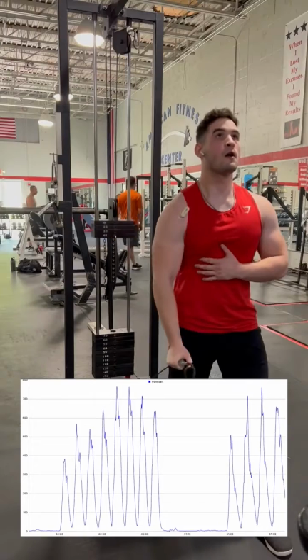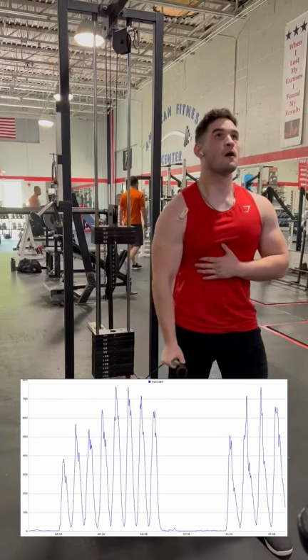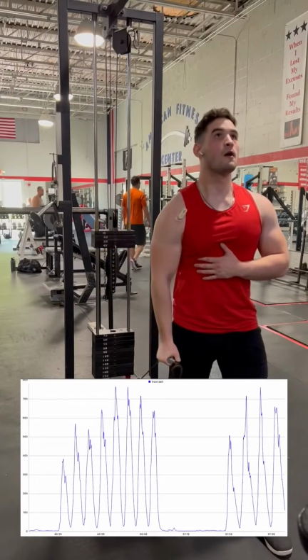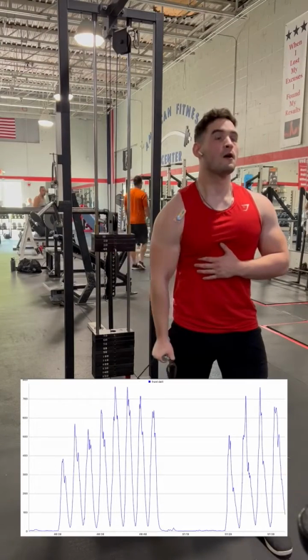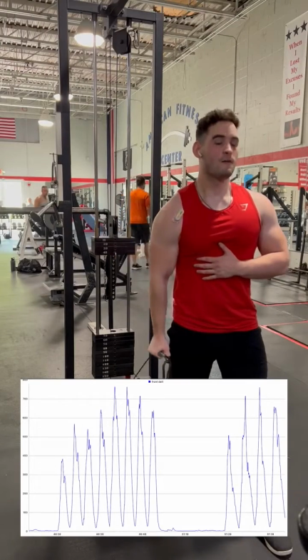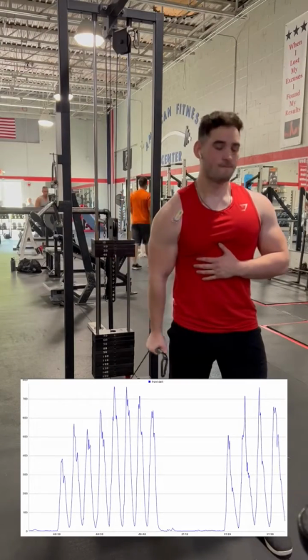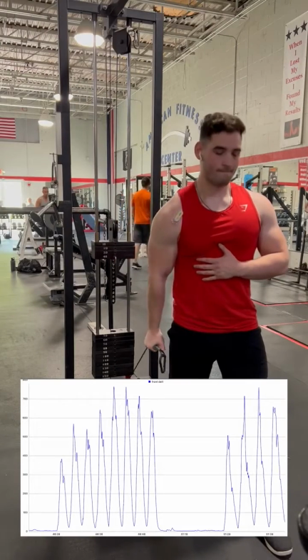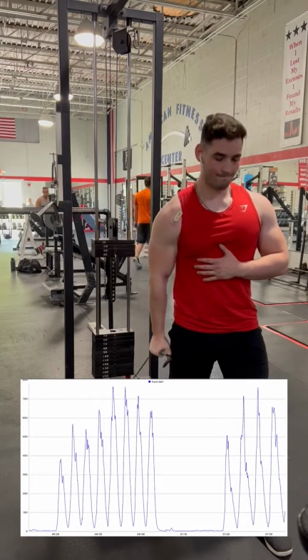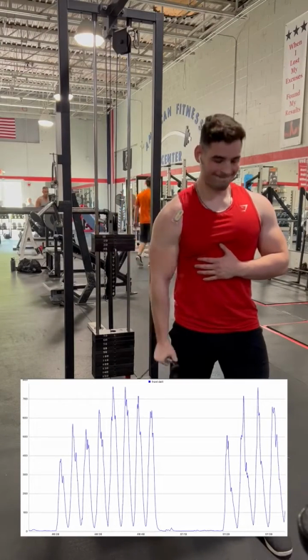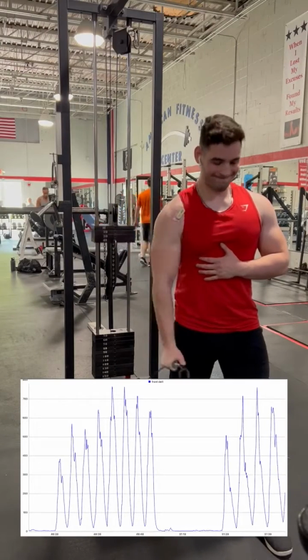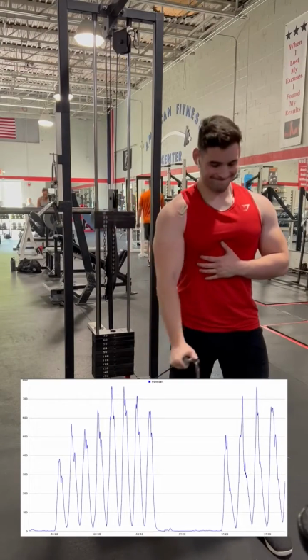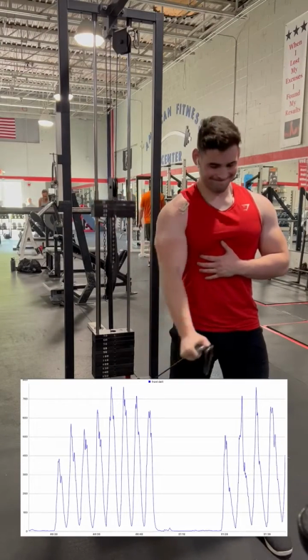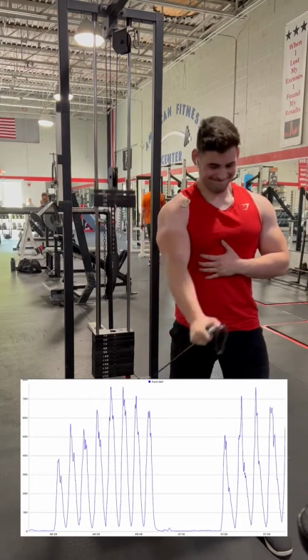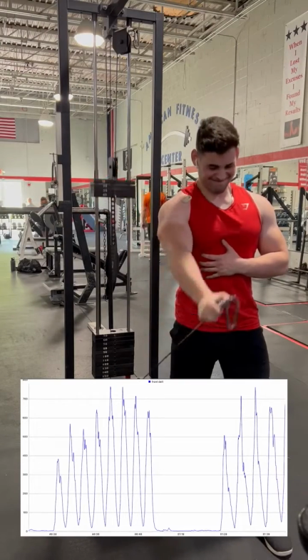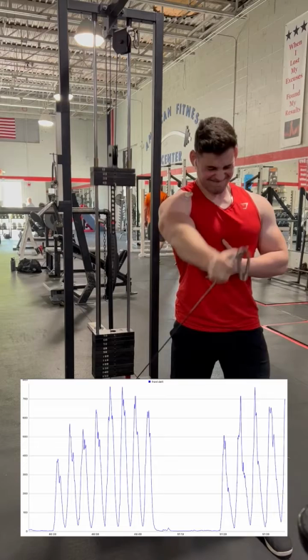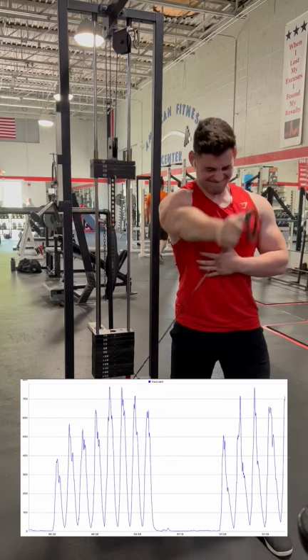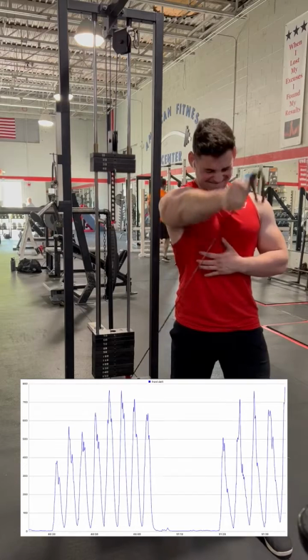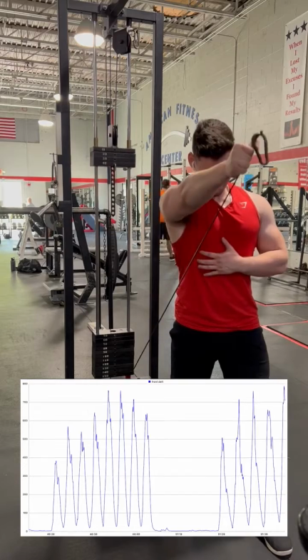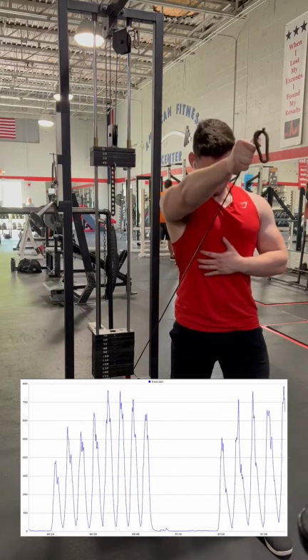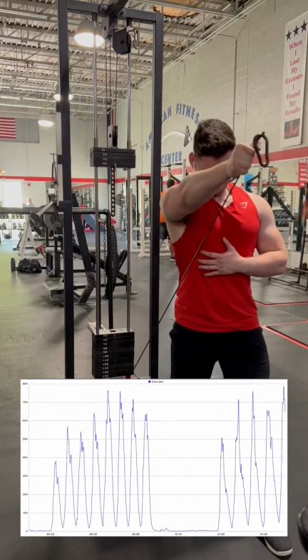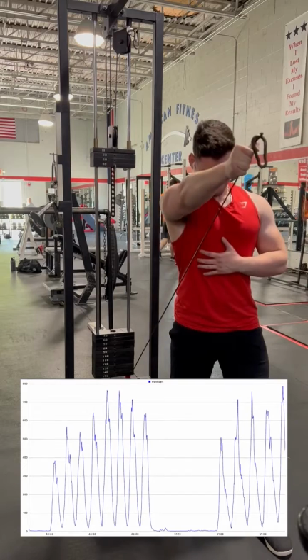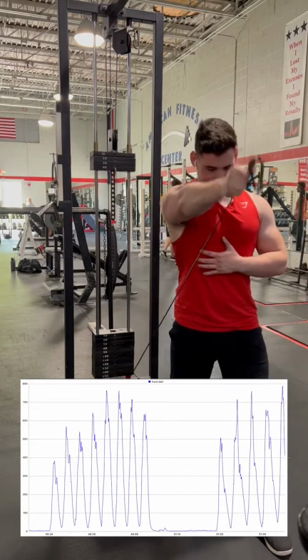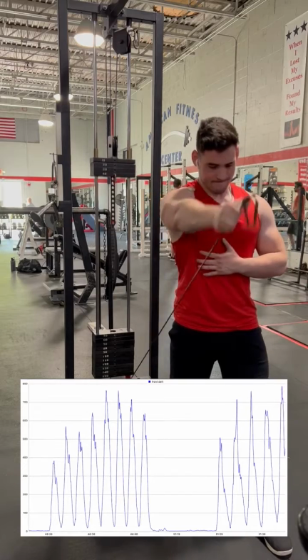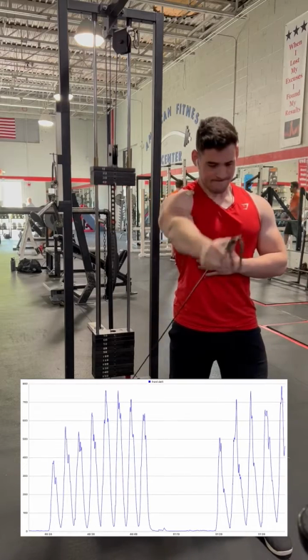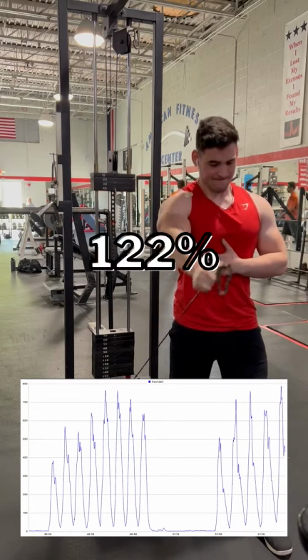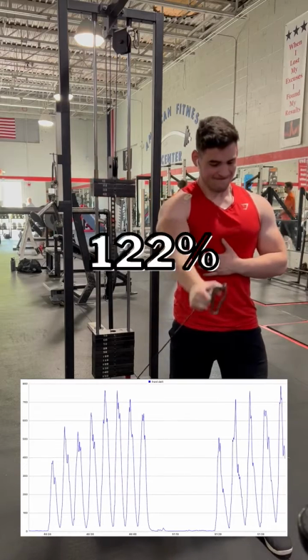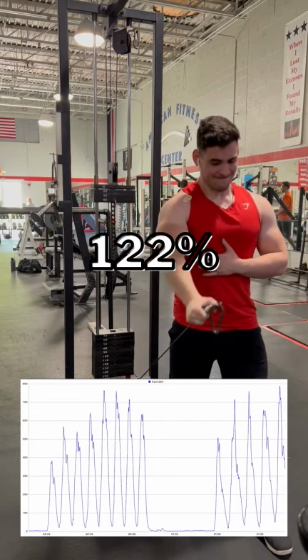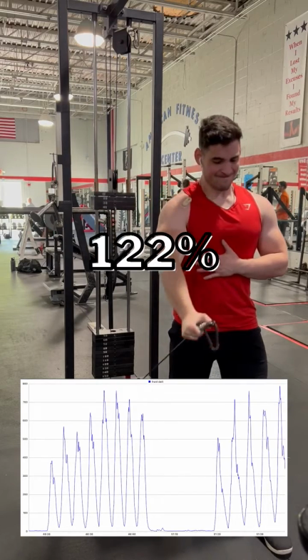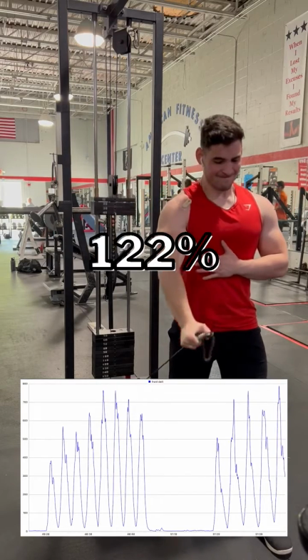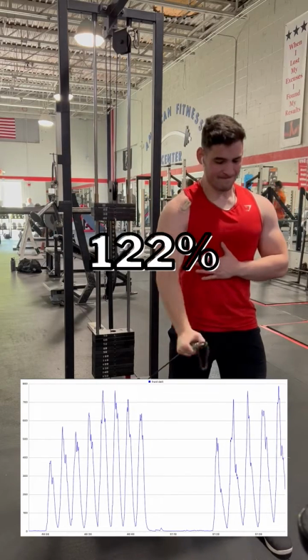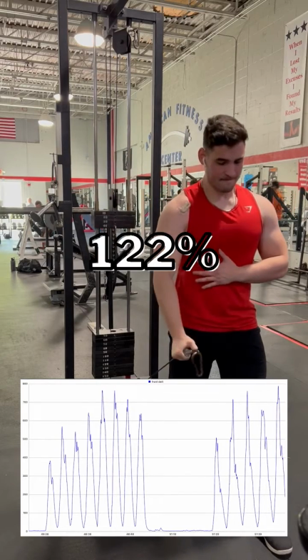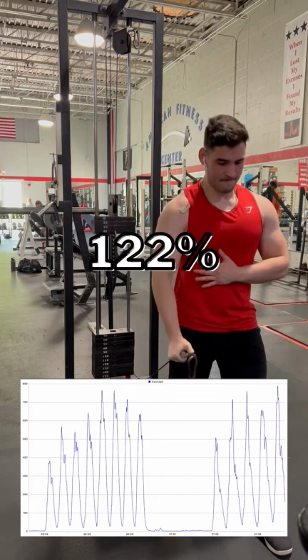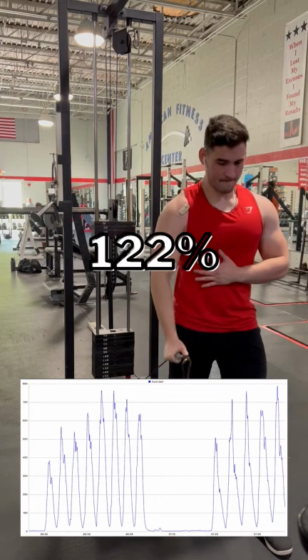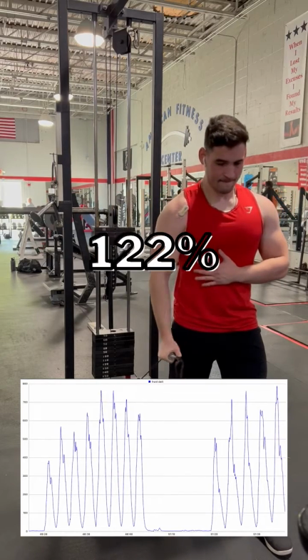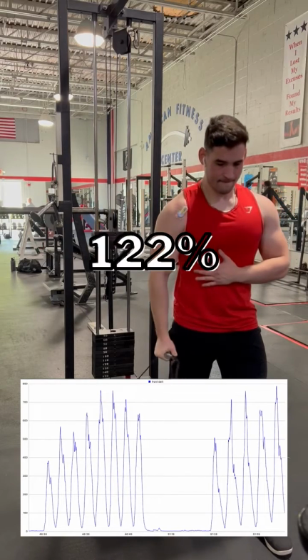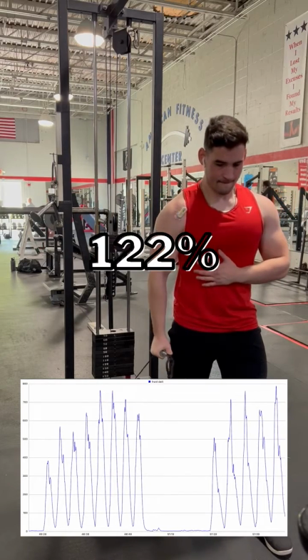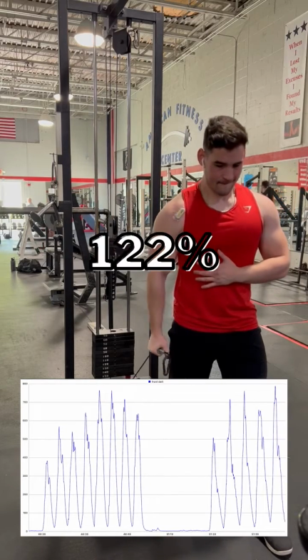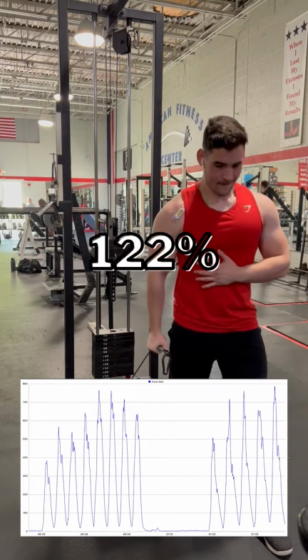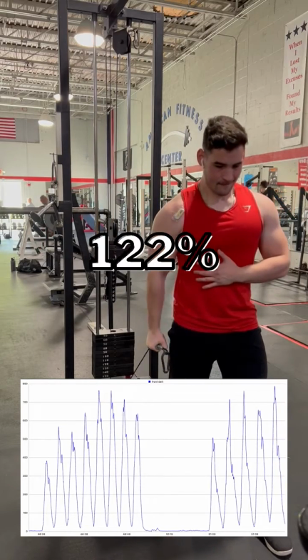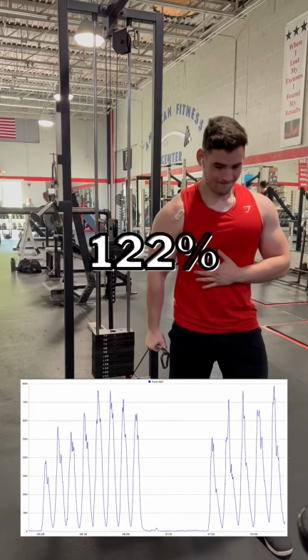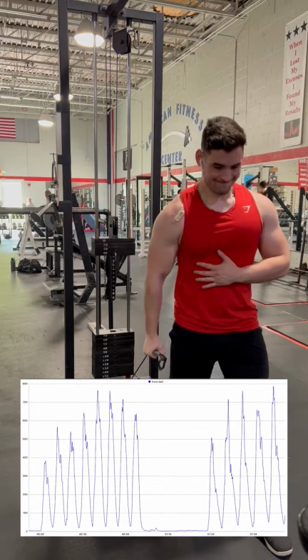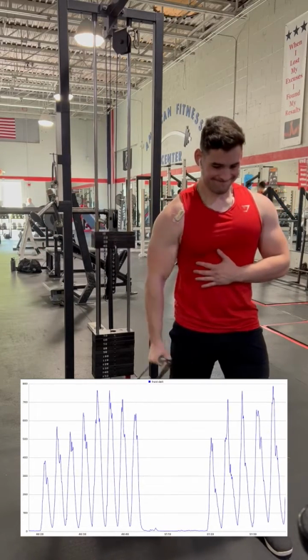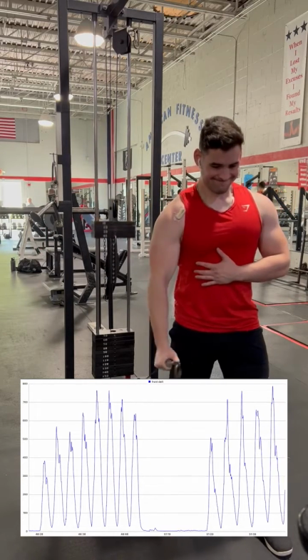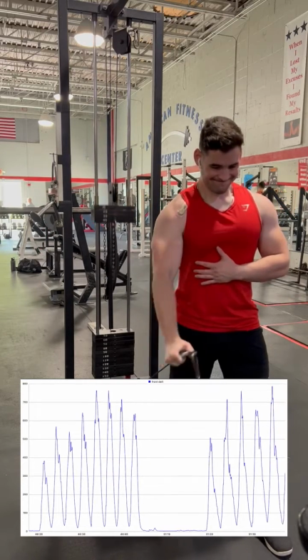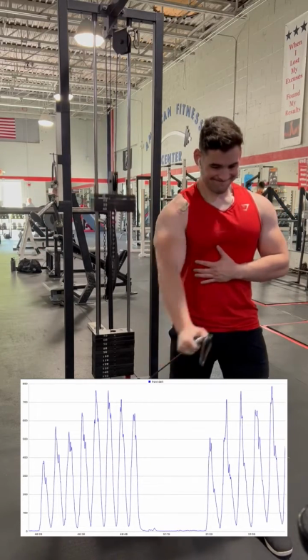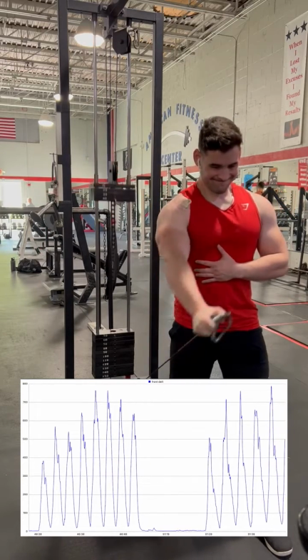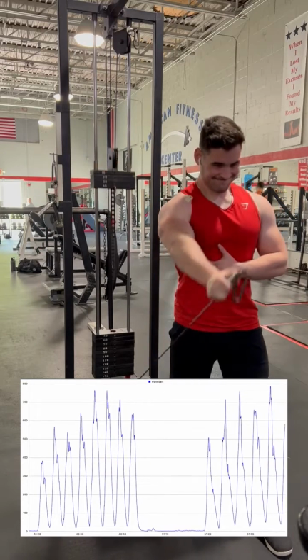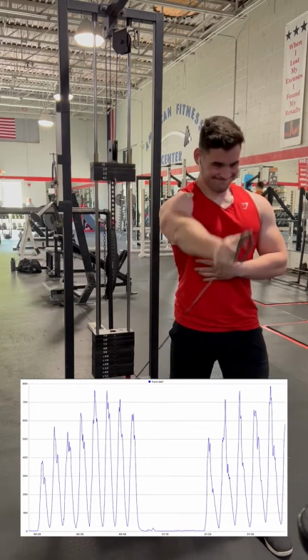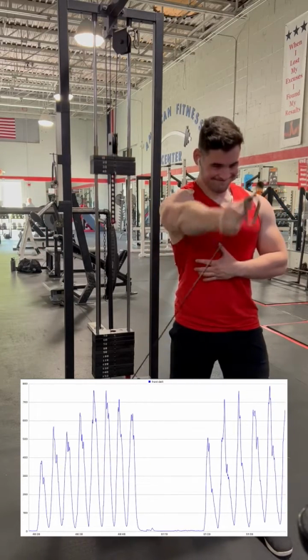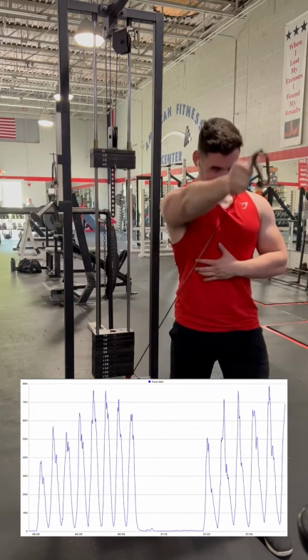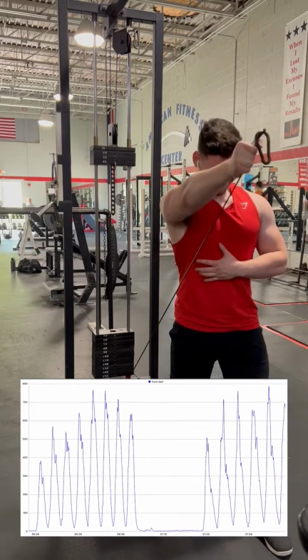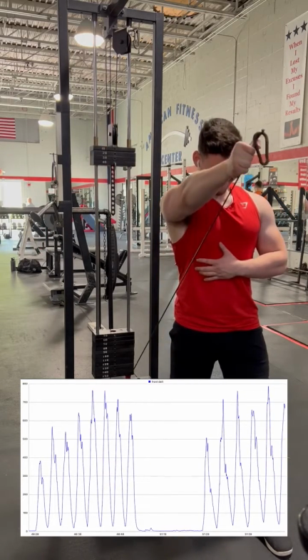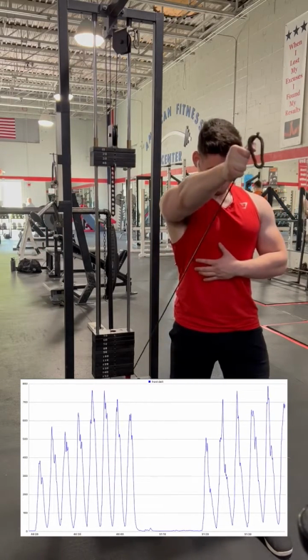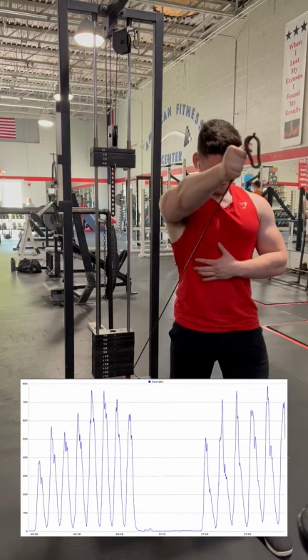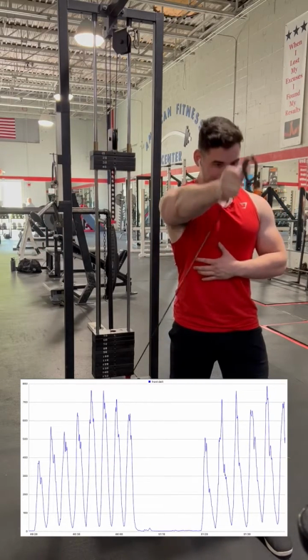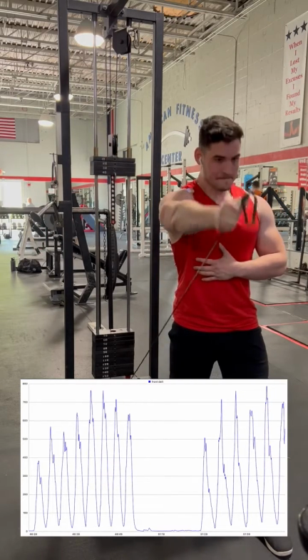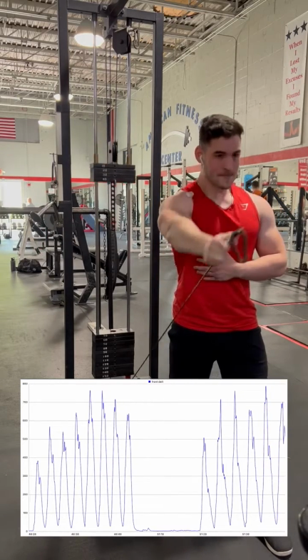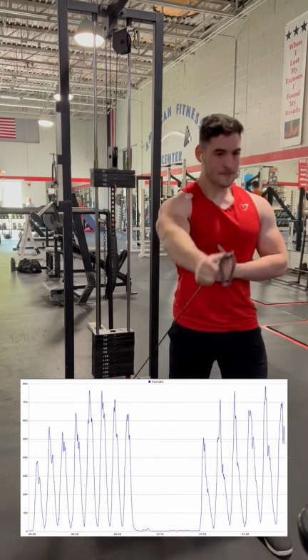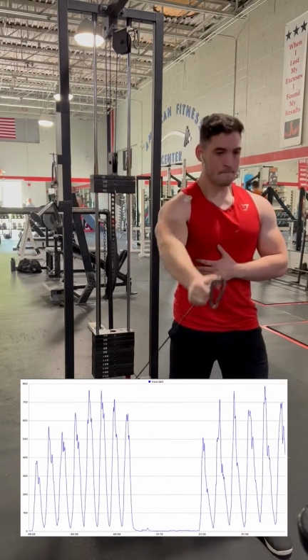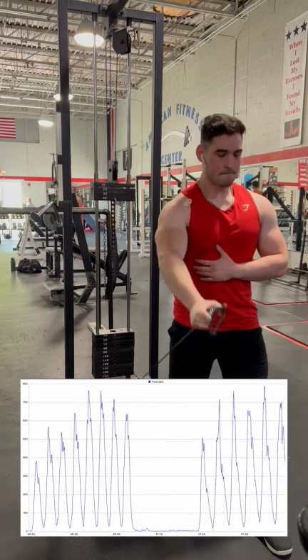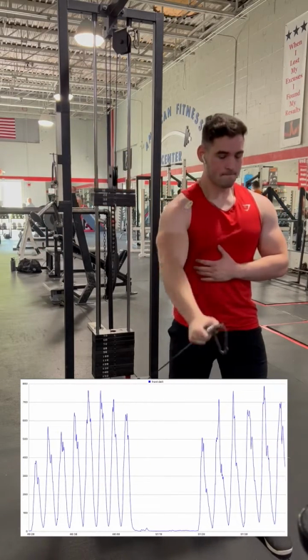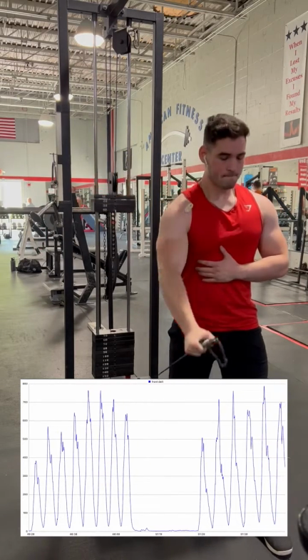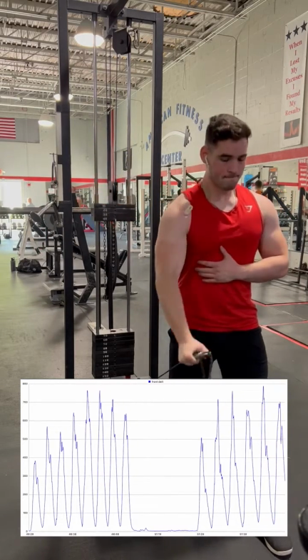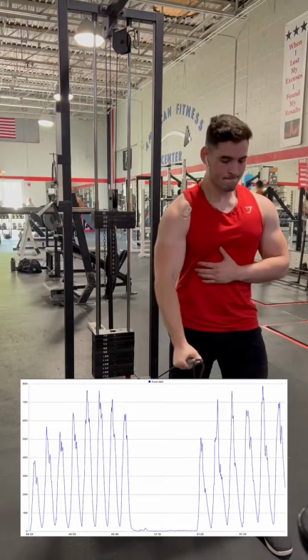Now we perform a cable front raise, and this actually results in 122% MVC, which possibly makes a case for this being the best front raise option.